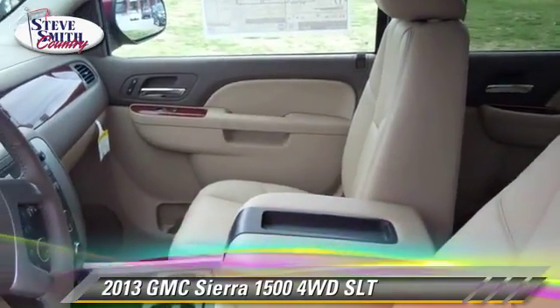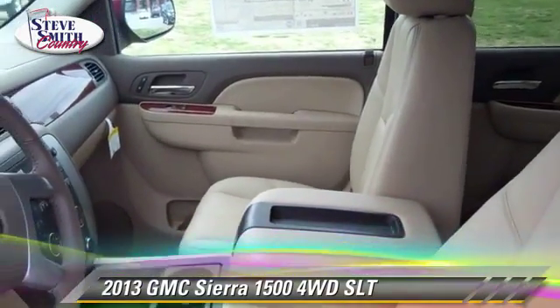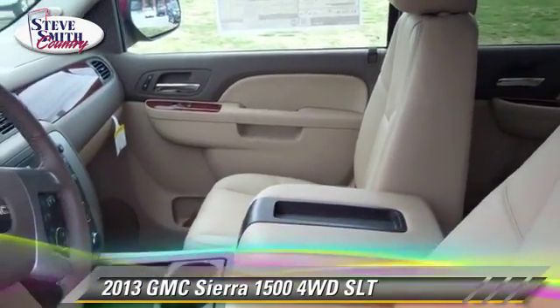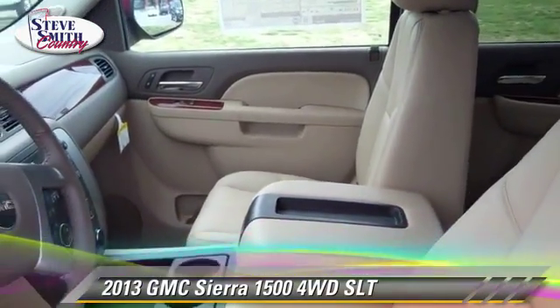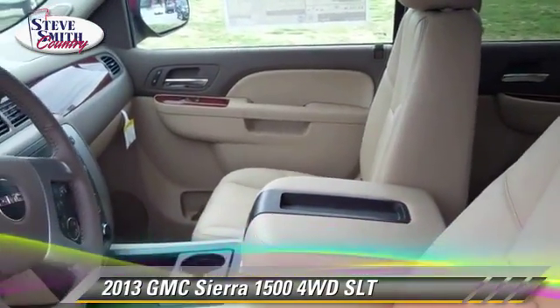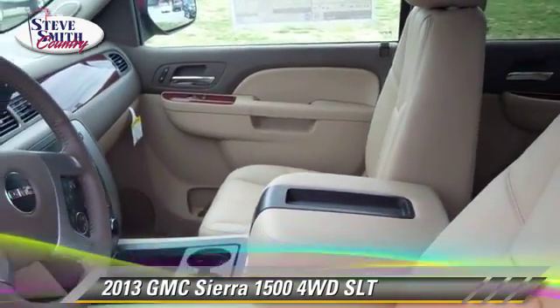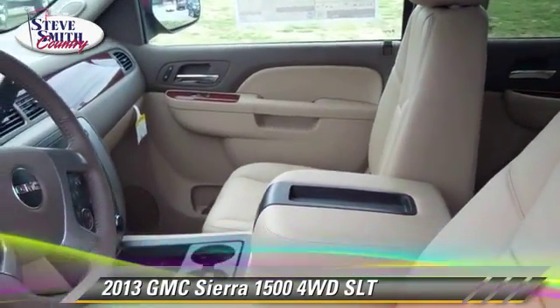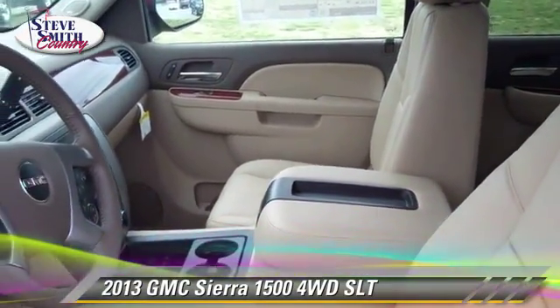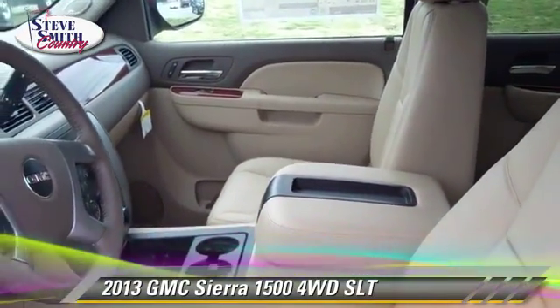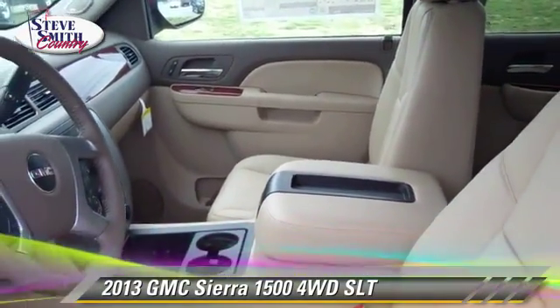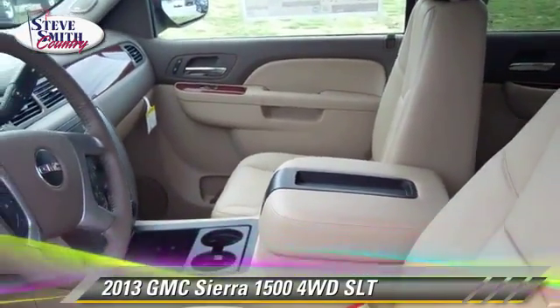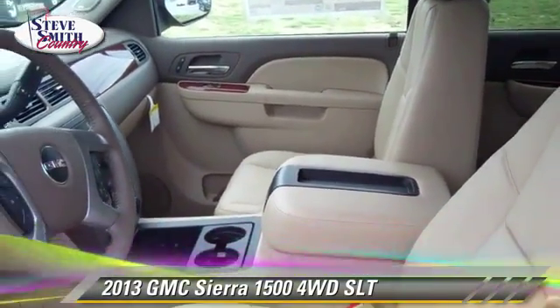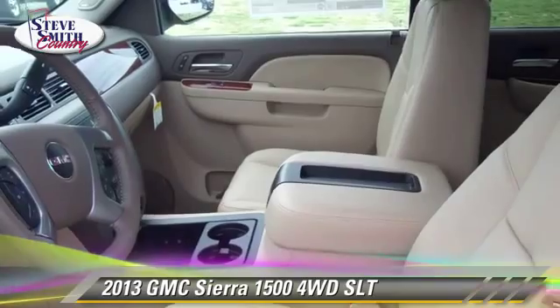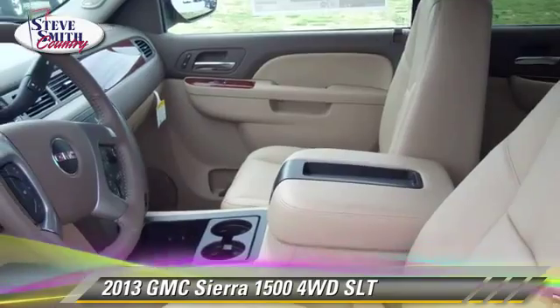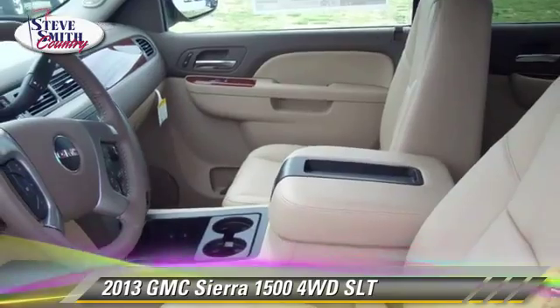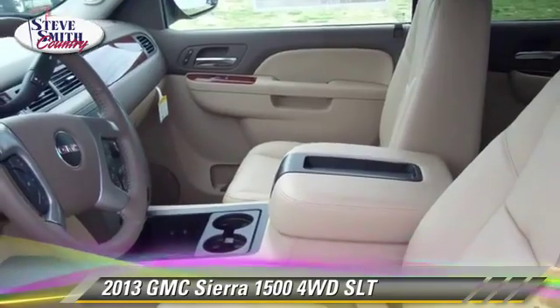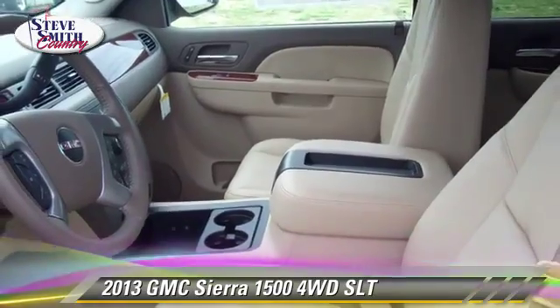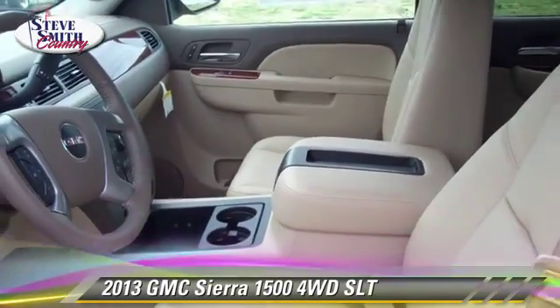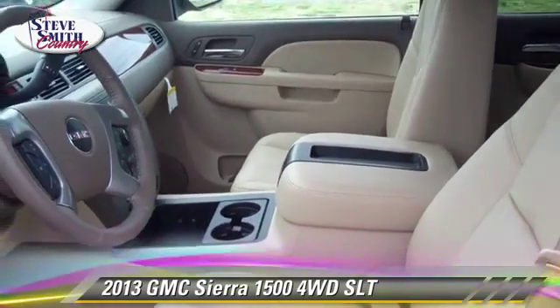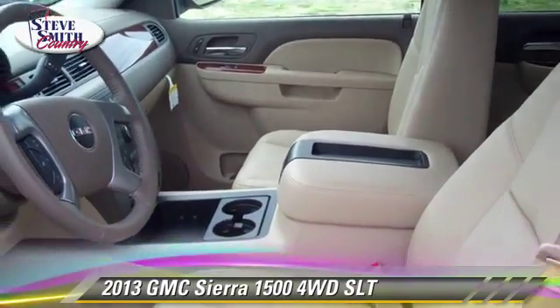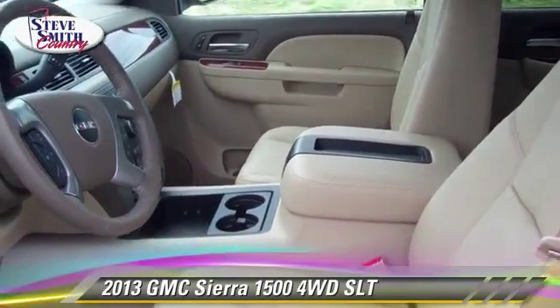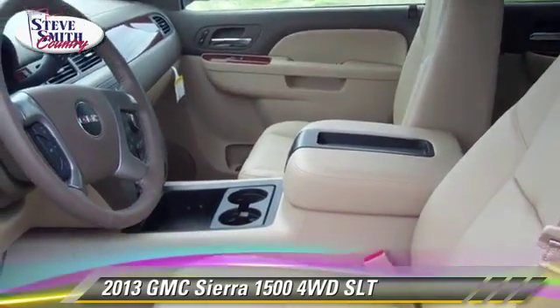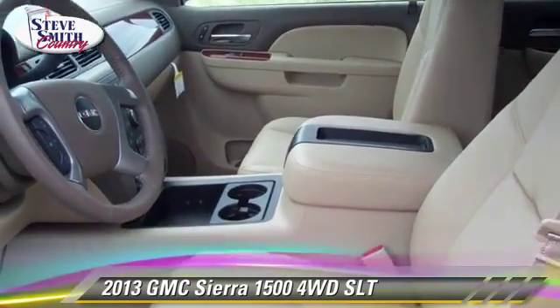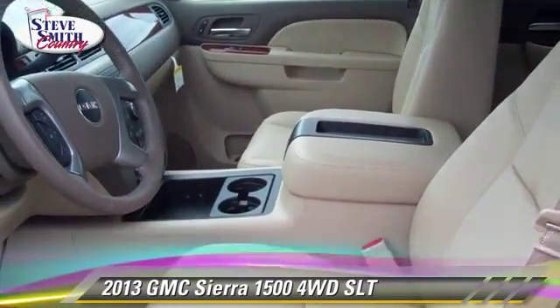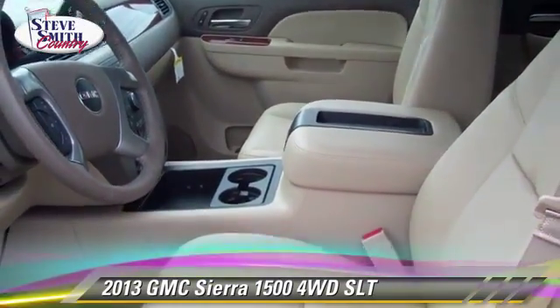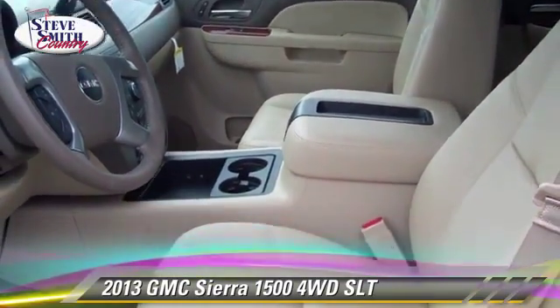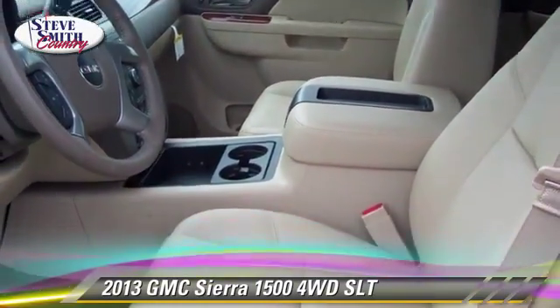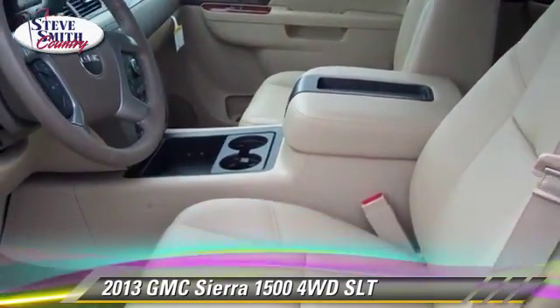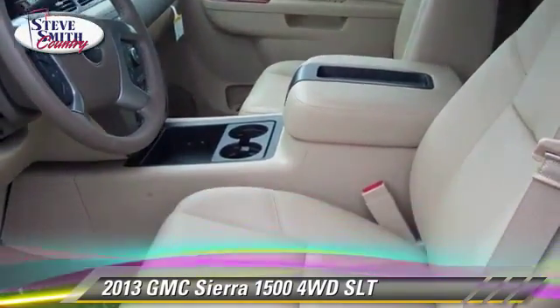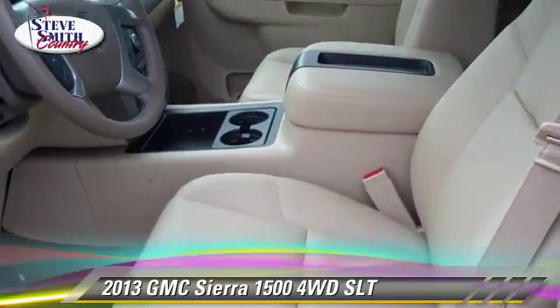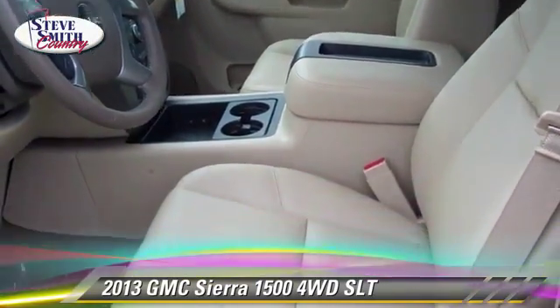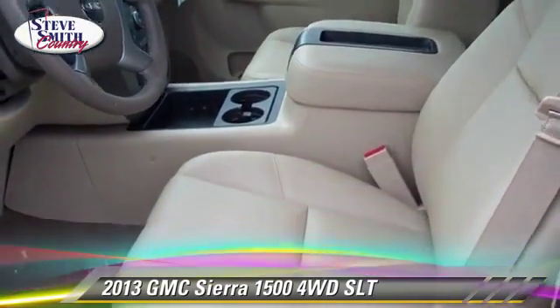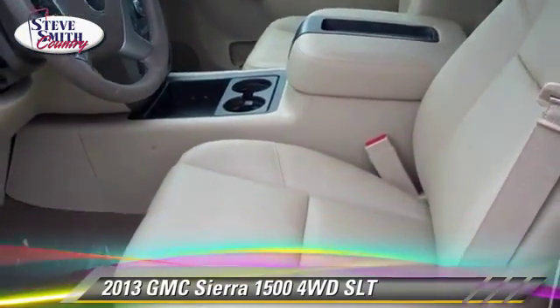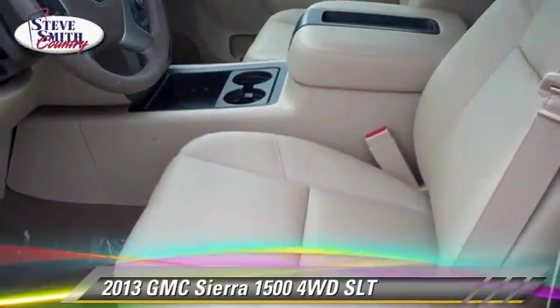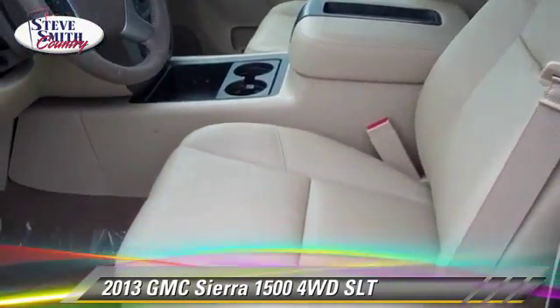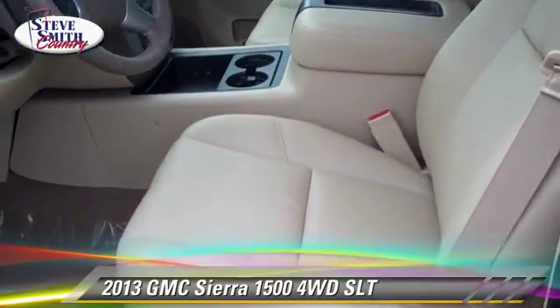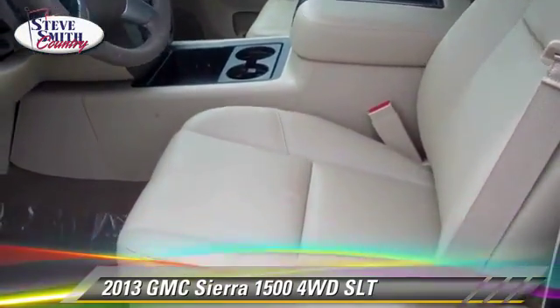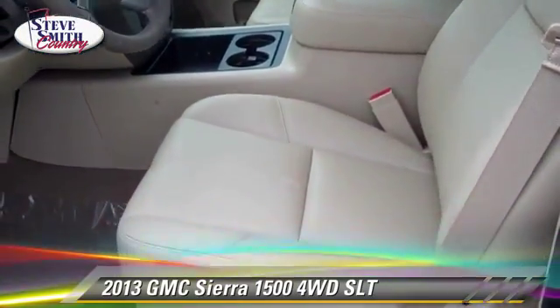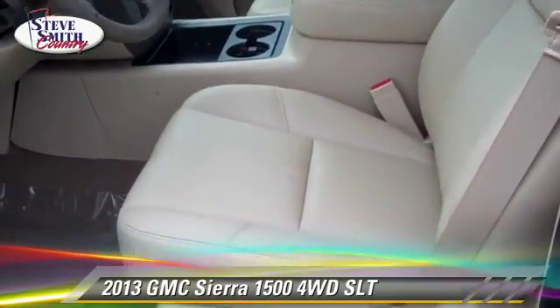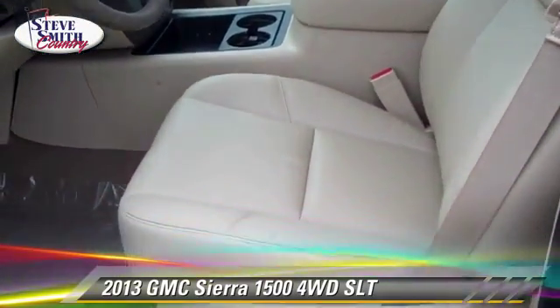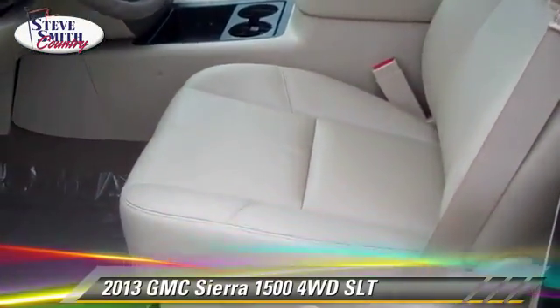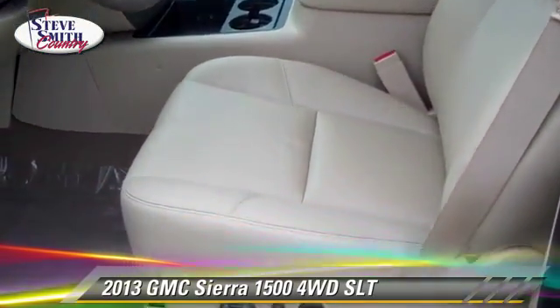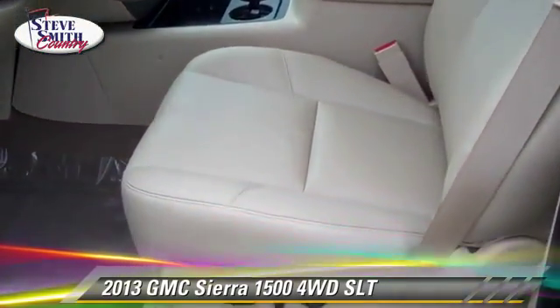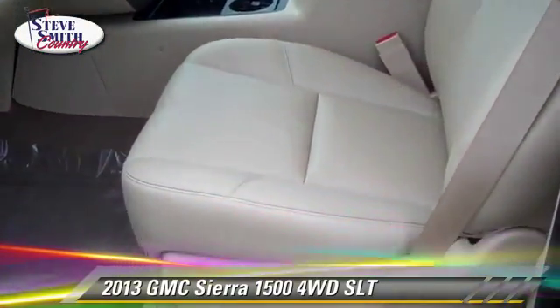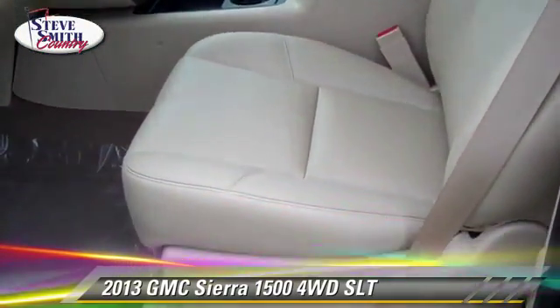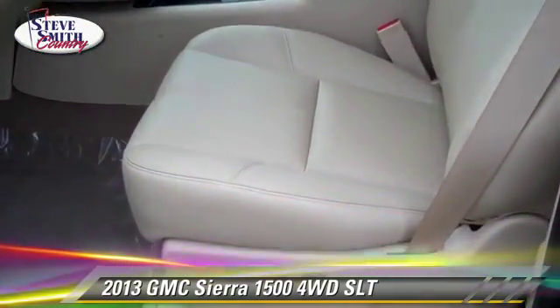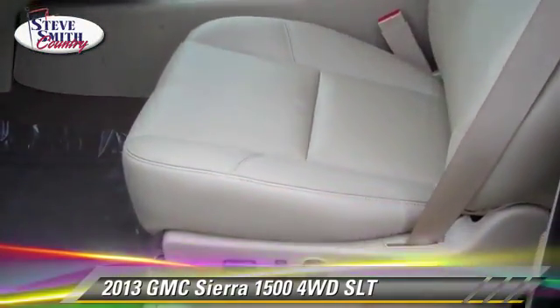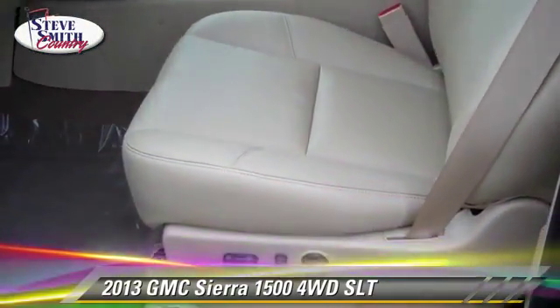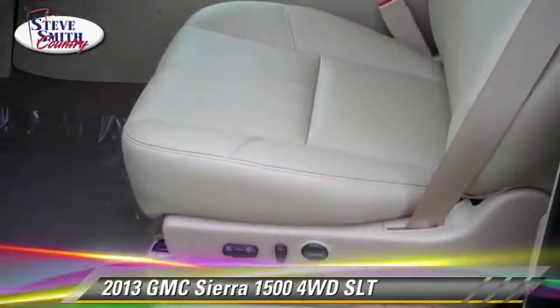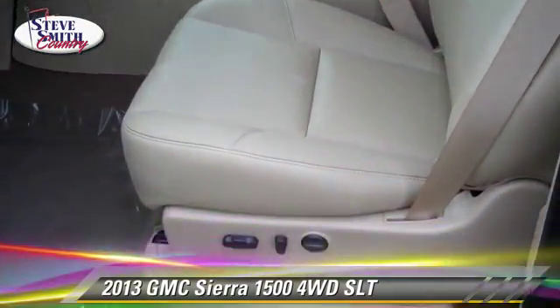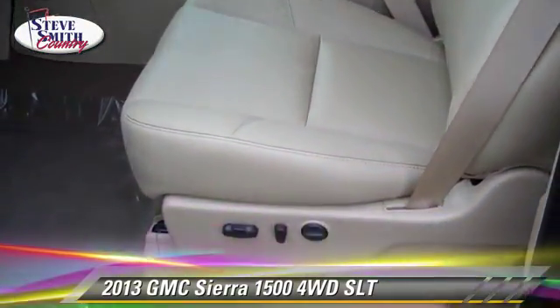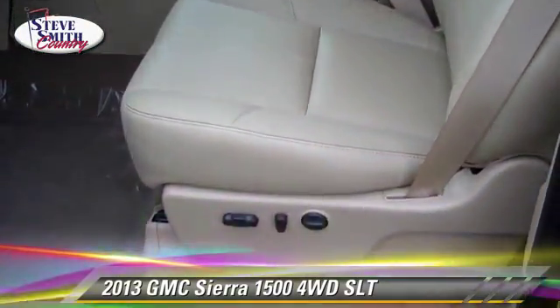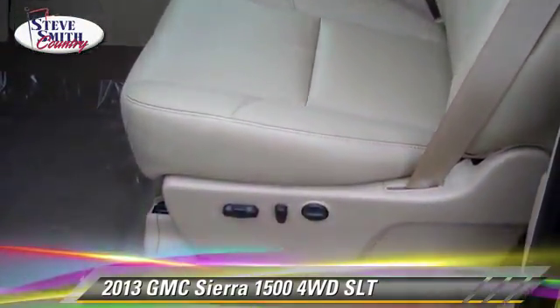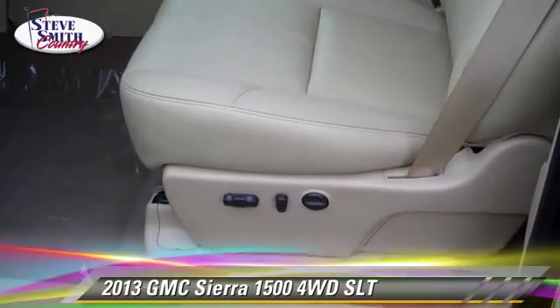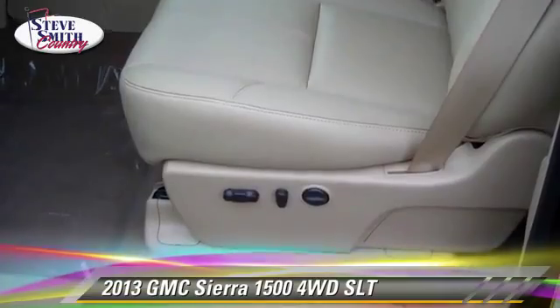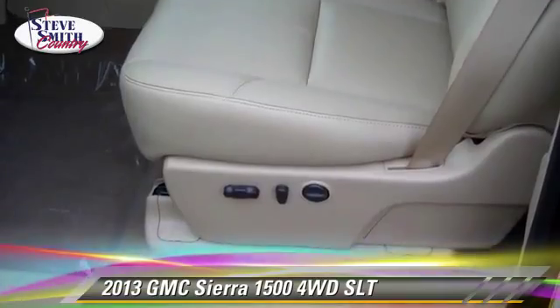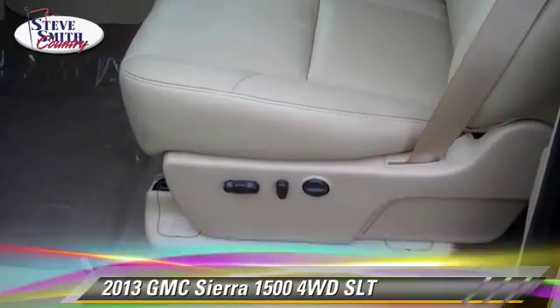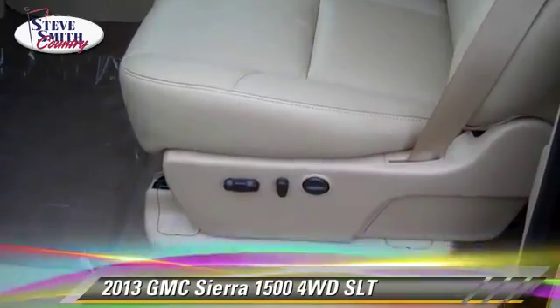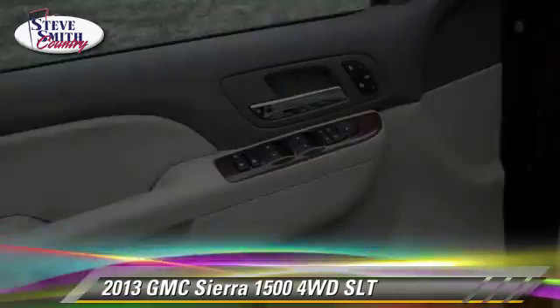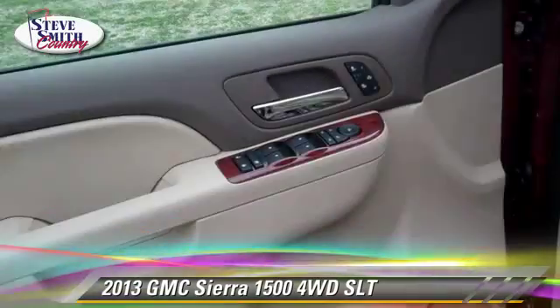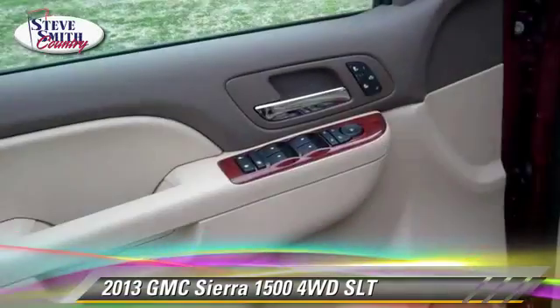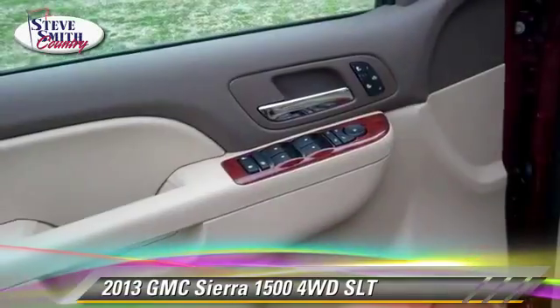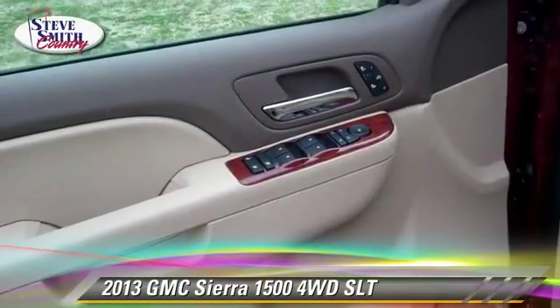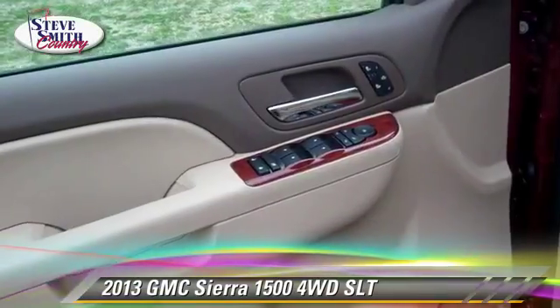This GMC features heated power mirrors, traction control, and four-wheel drive.